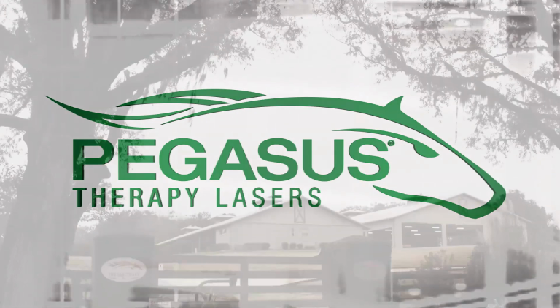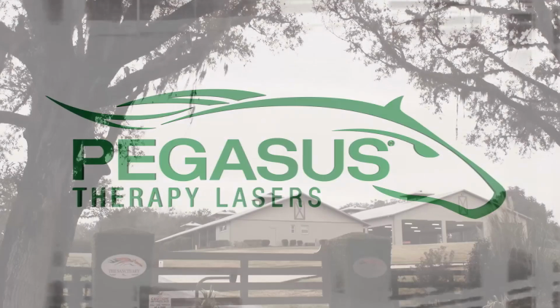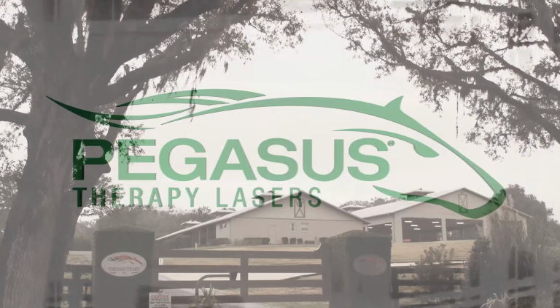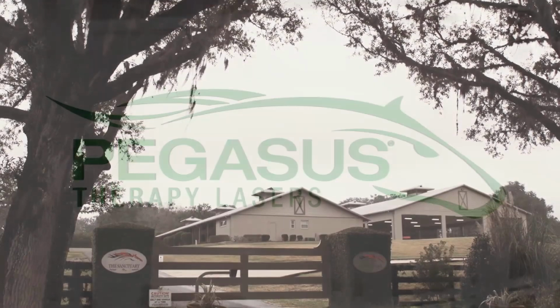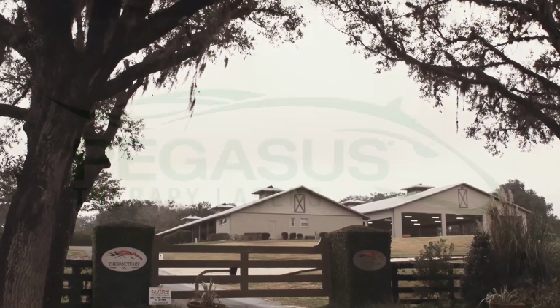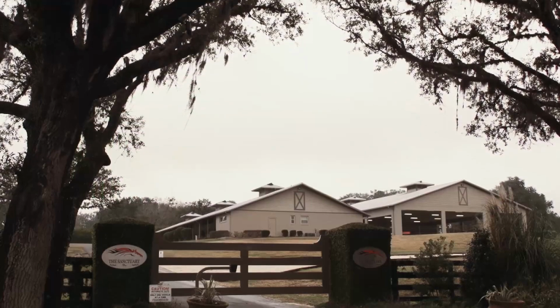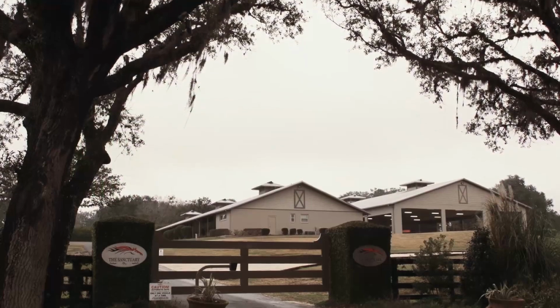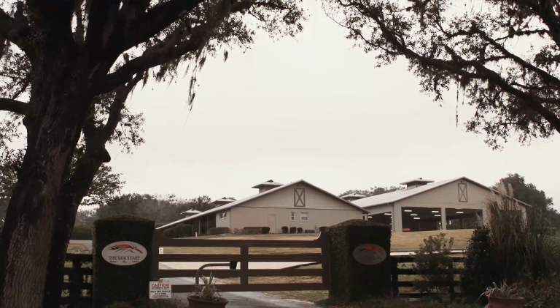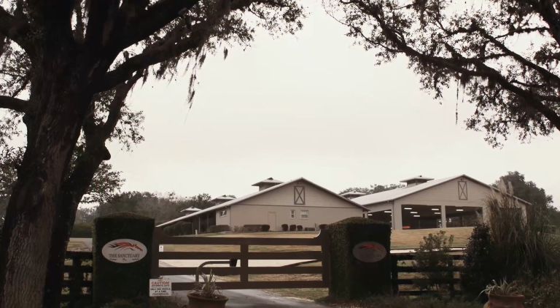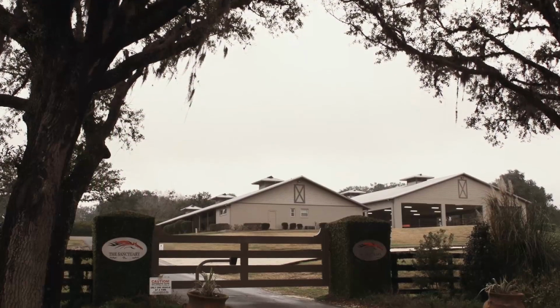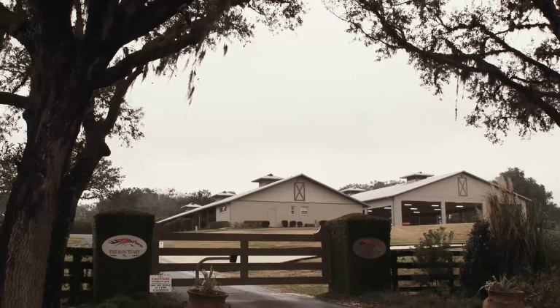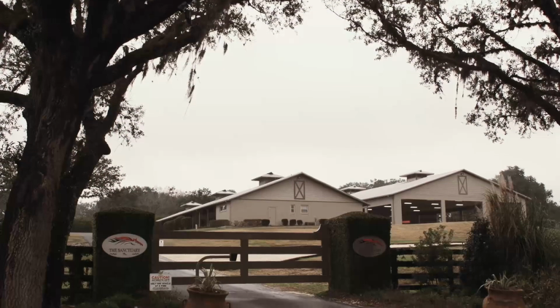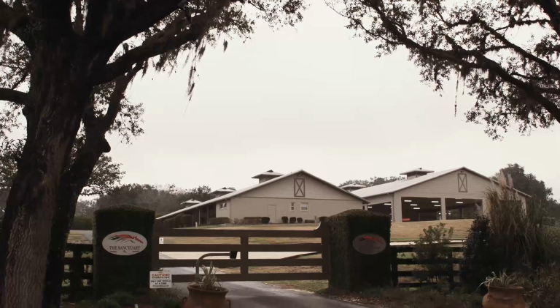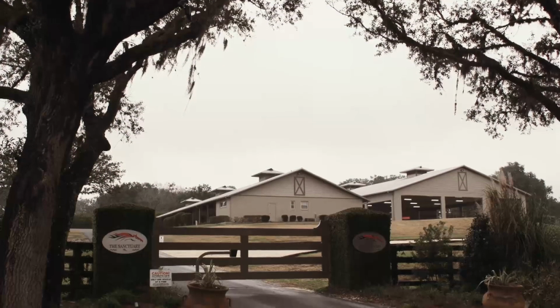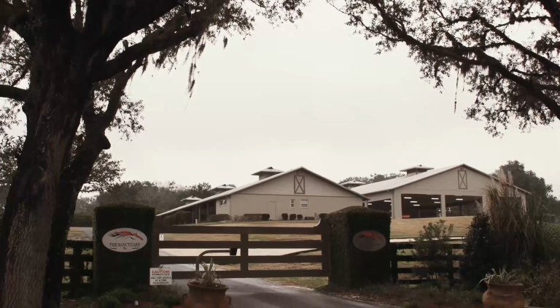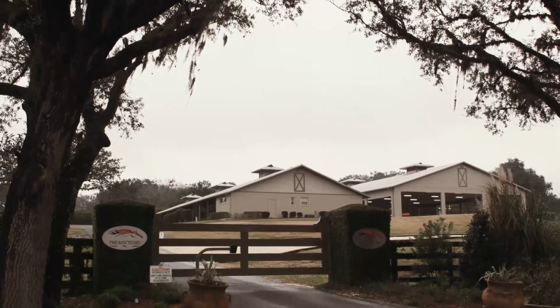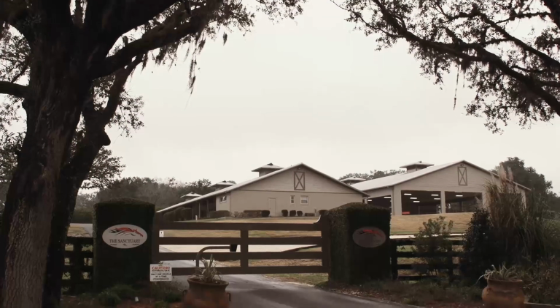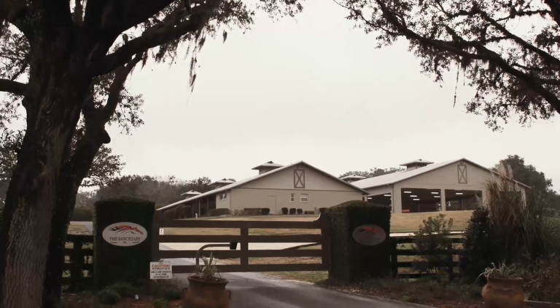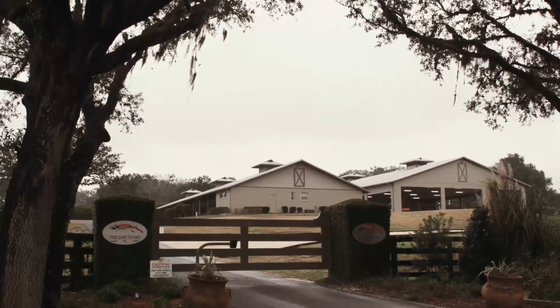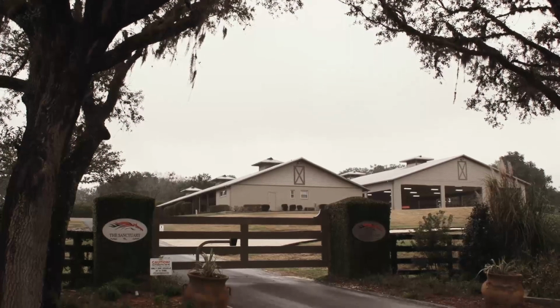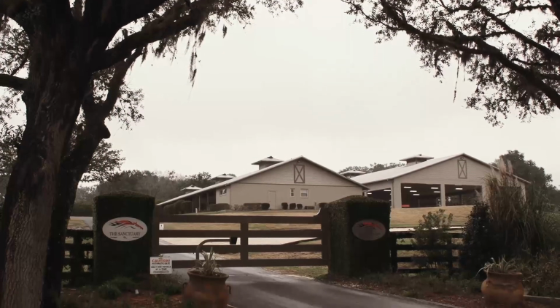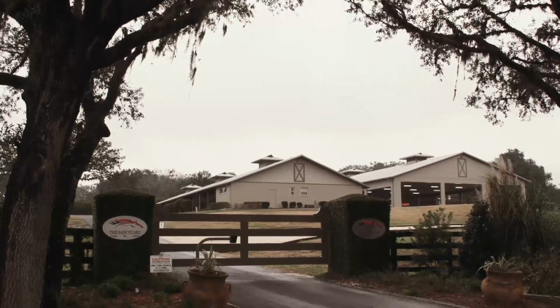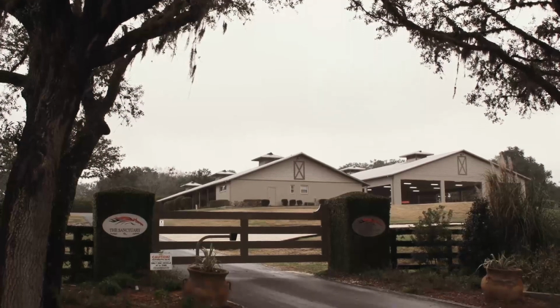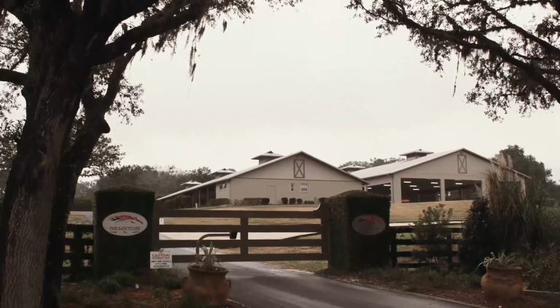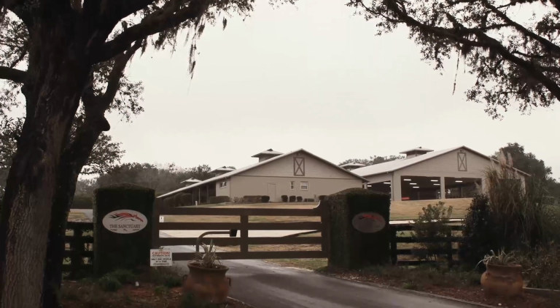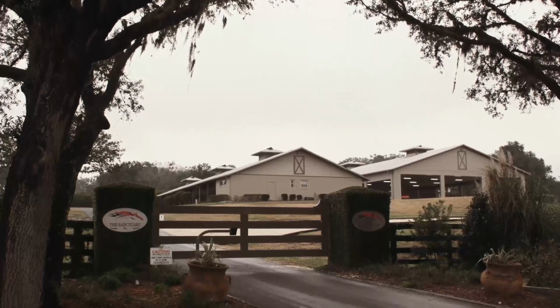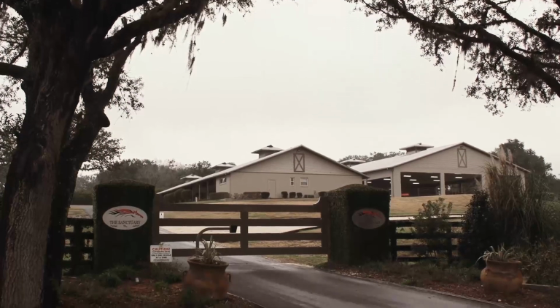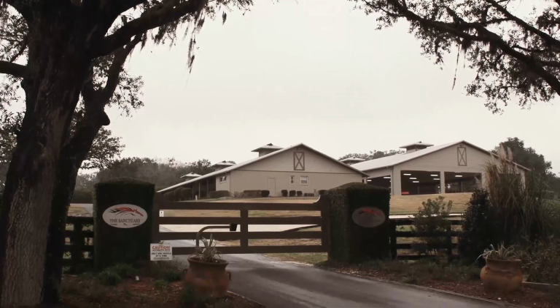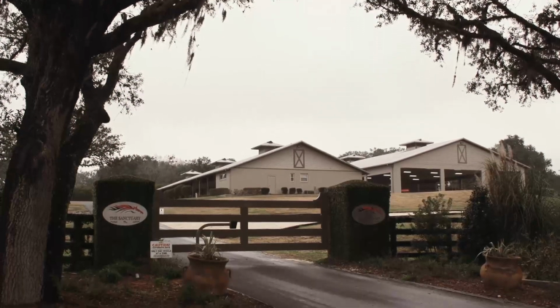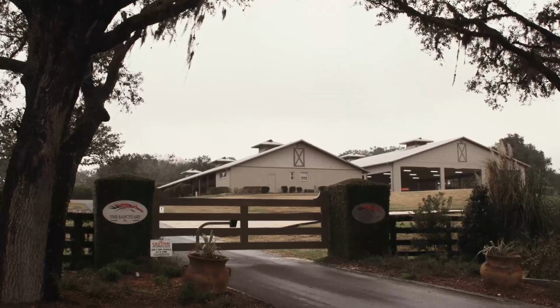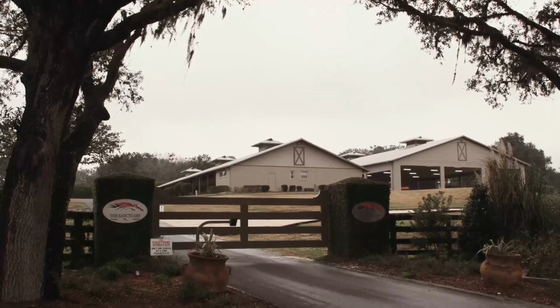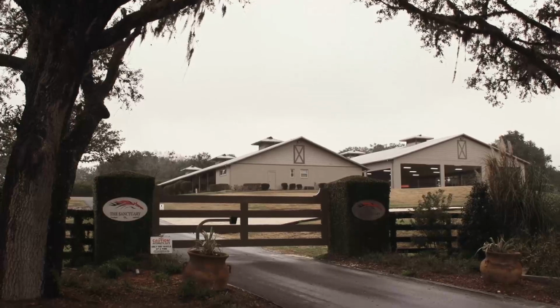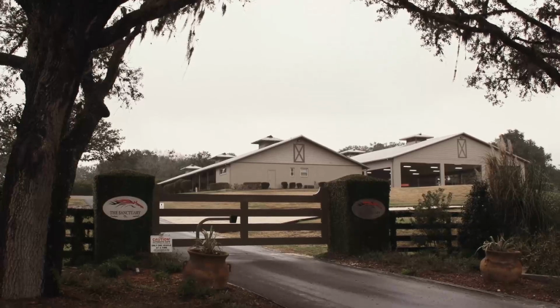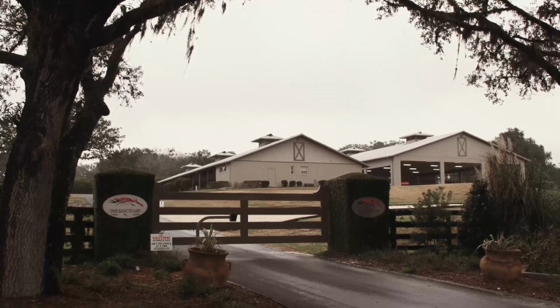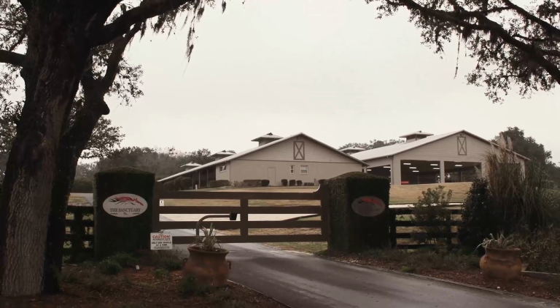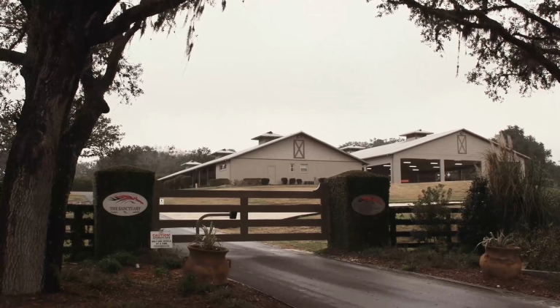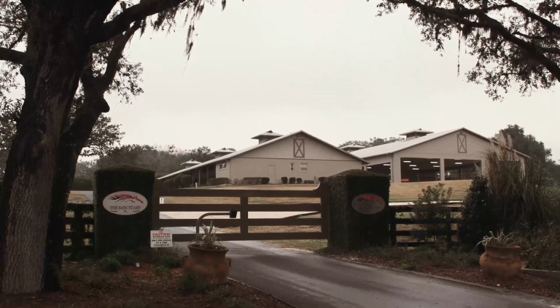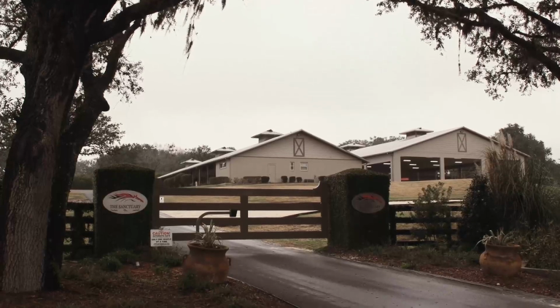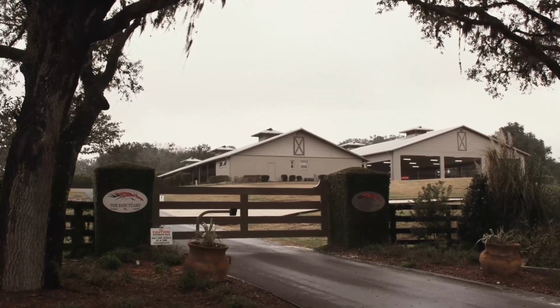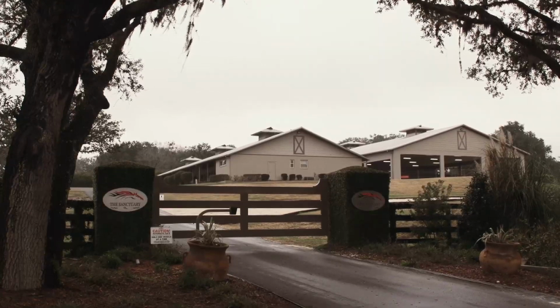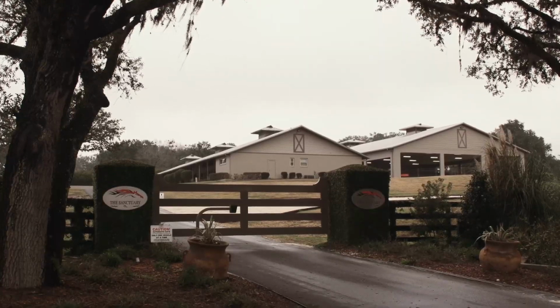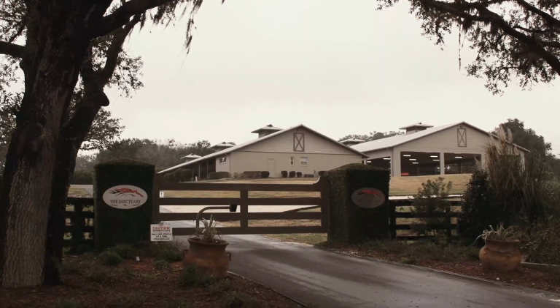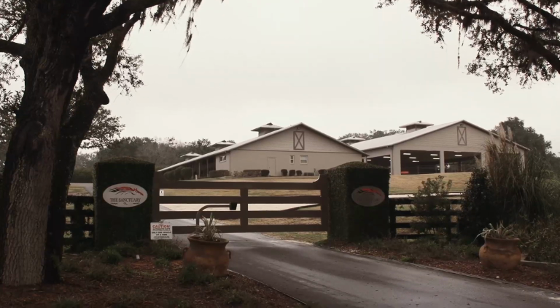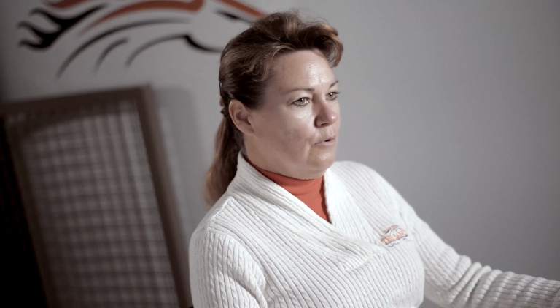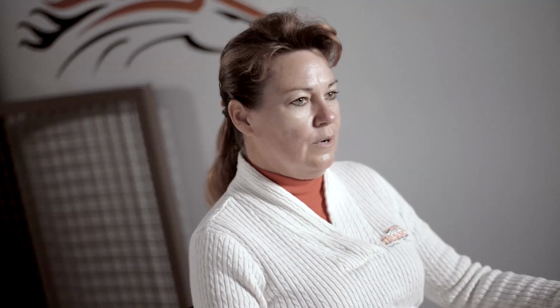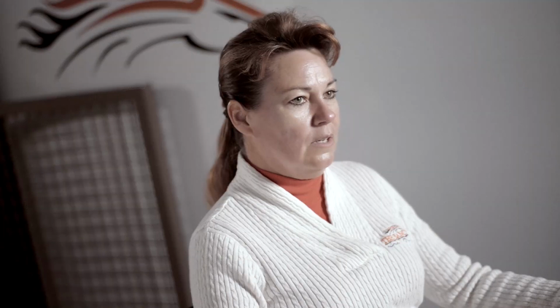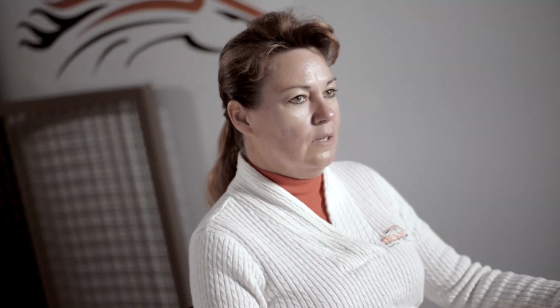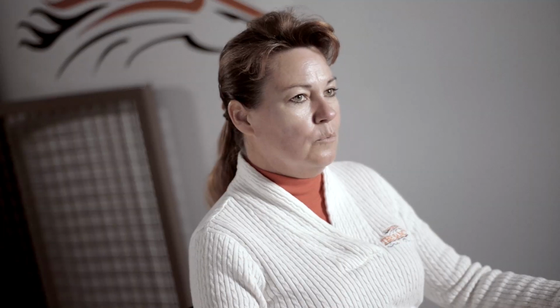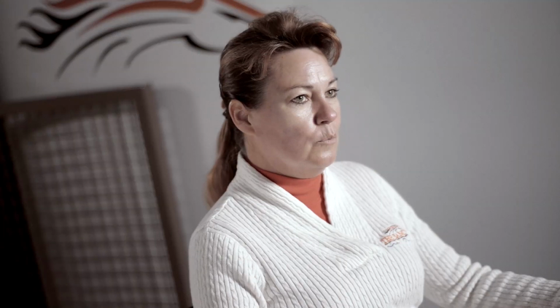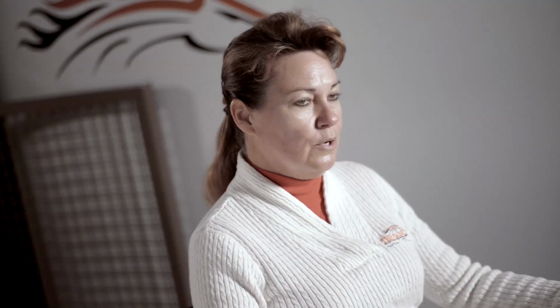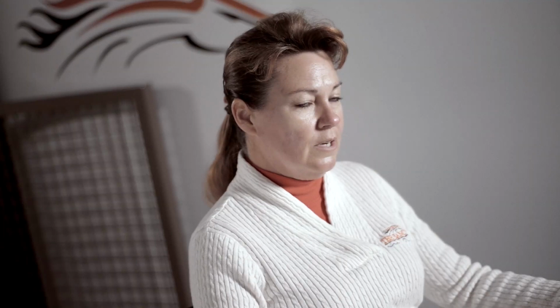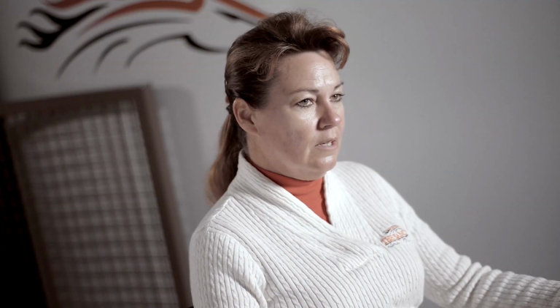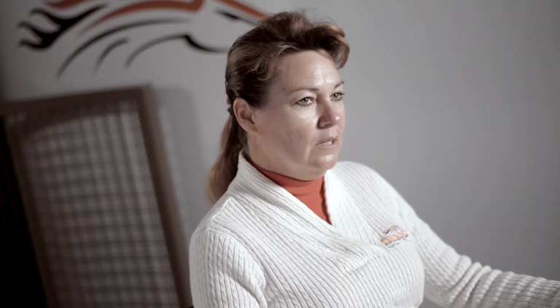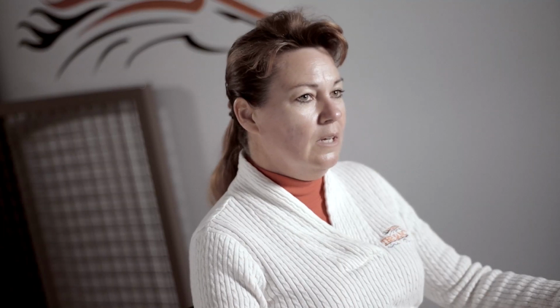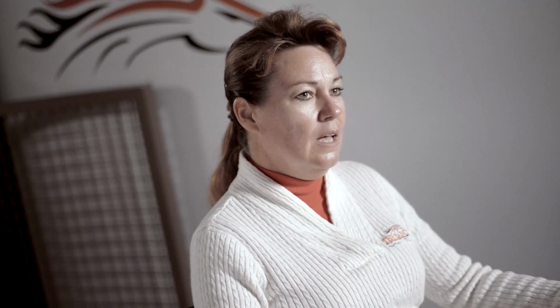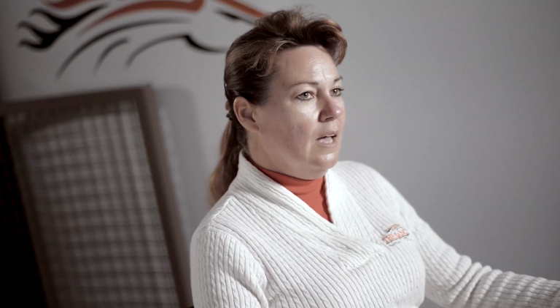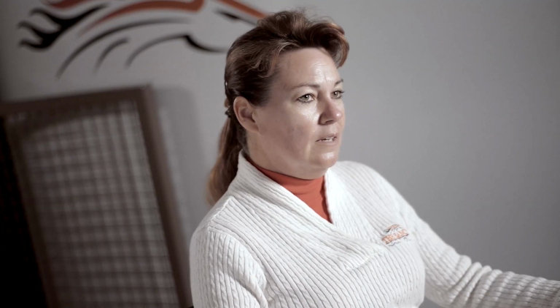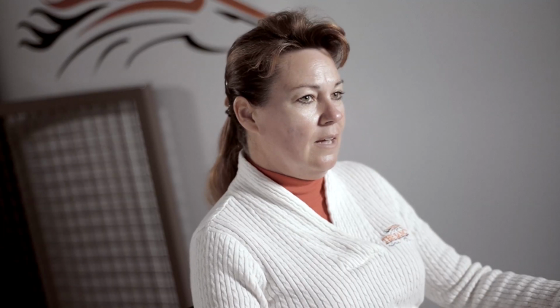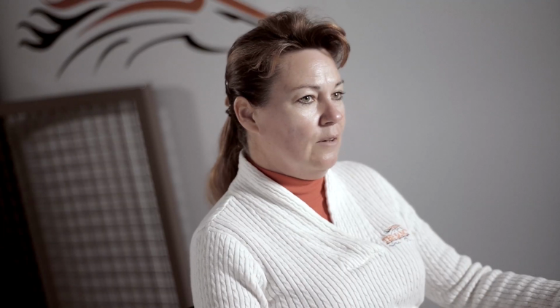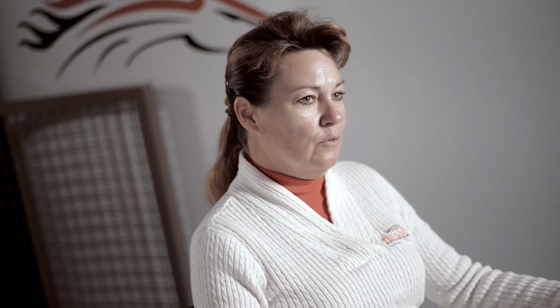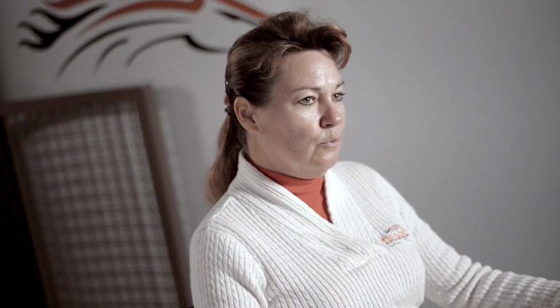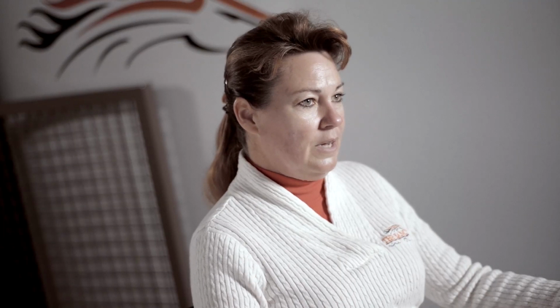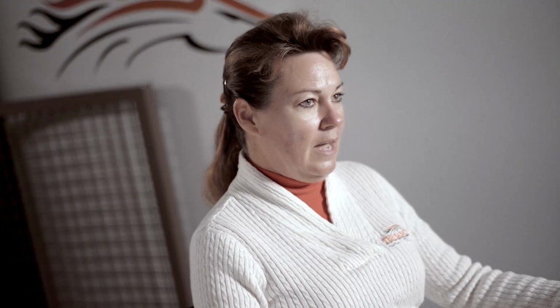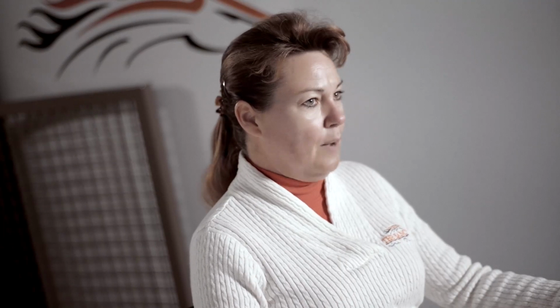I'm the general manager here at the sanctuary. I've been involved in training, showing, breeding, and now the rehab.